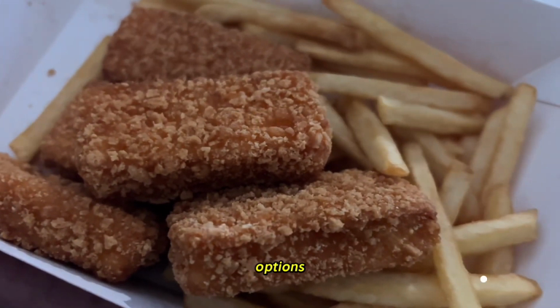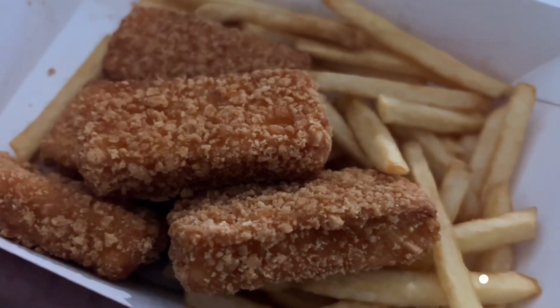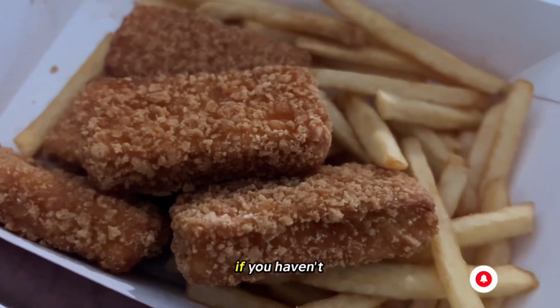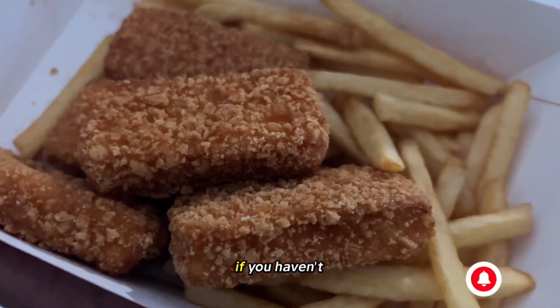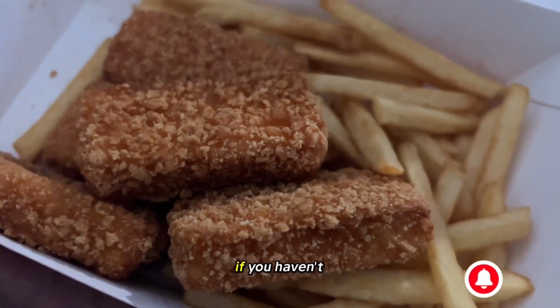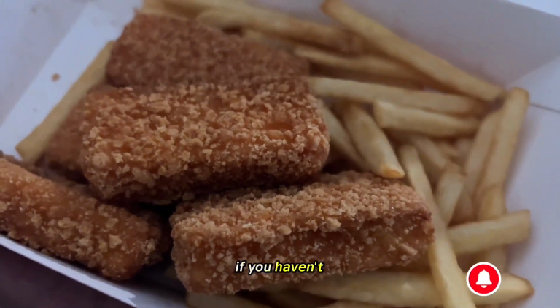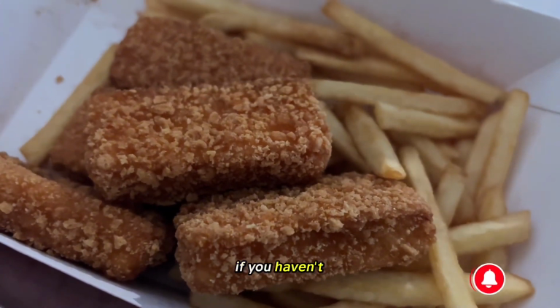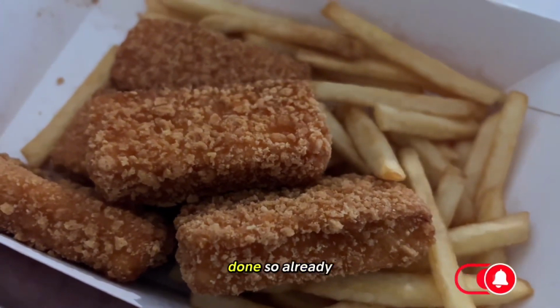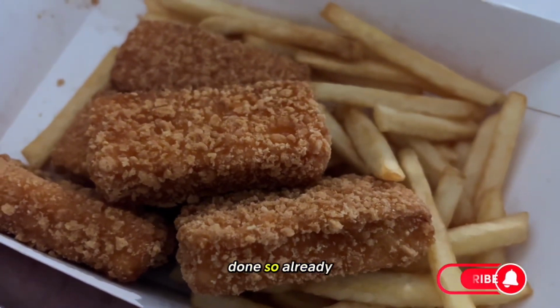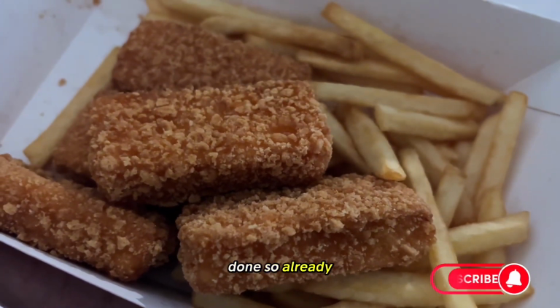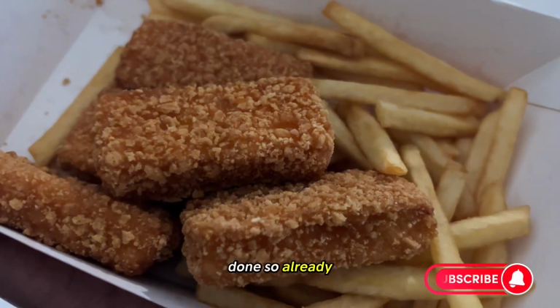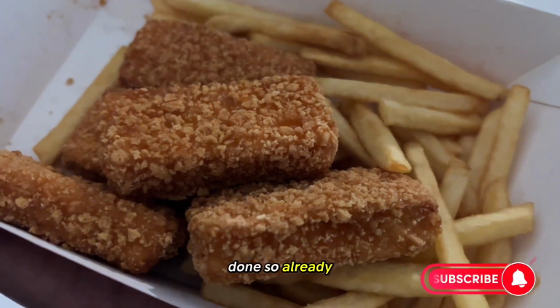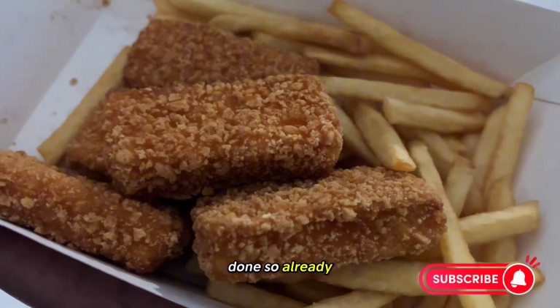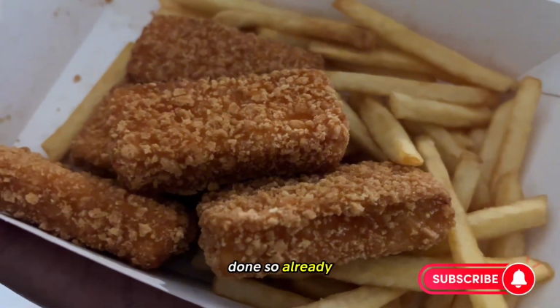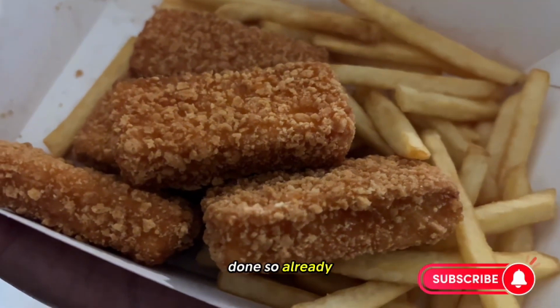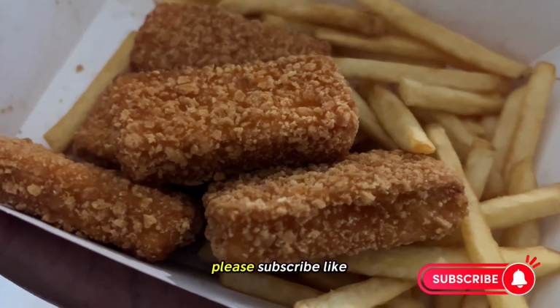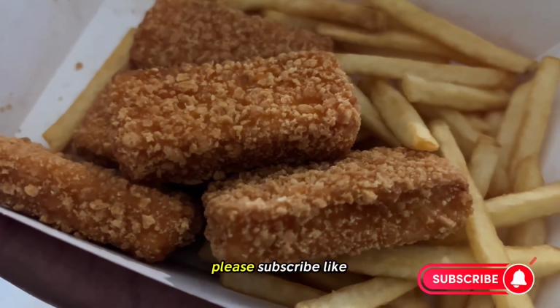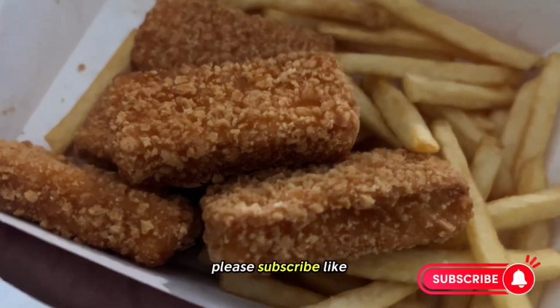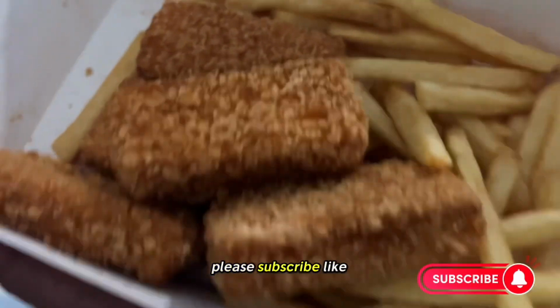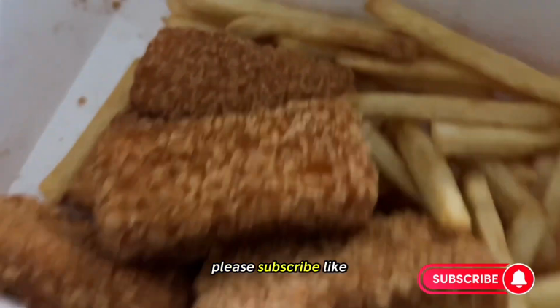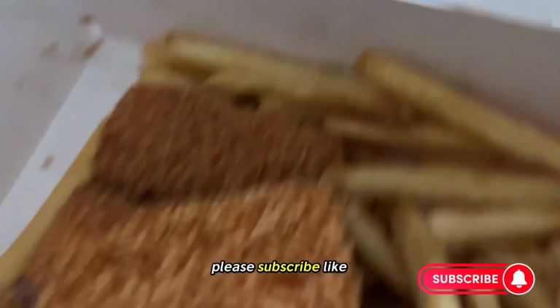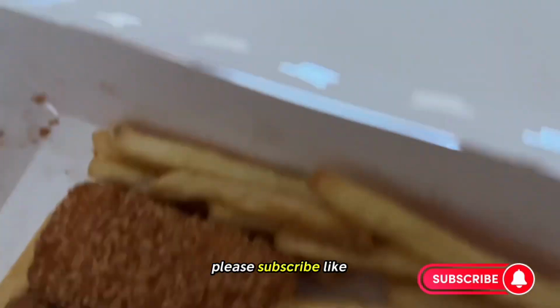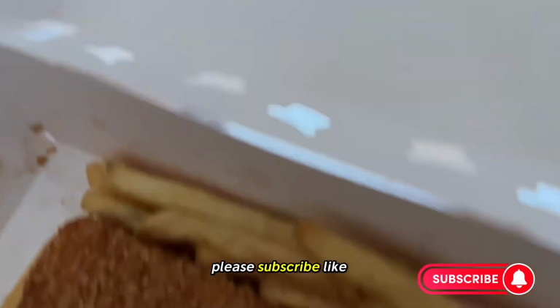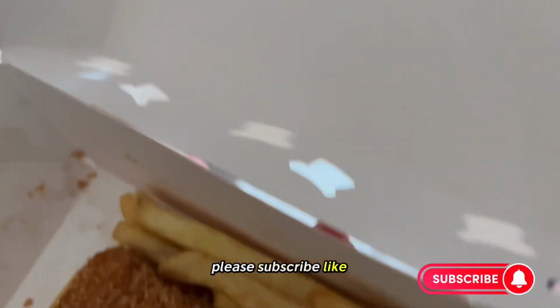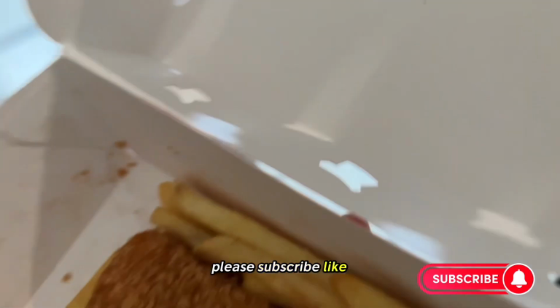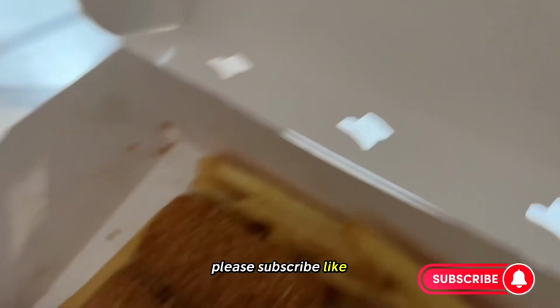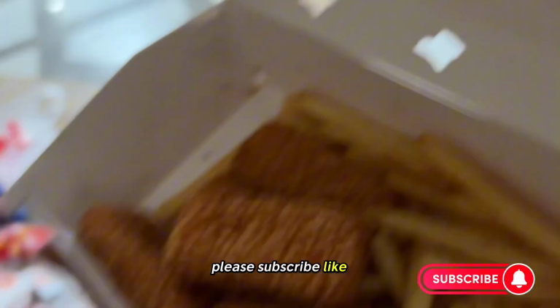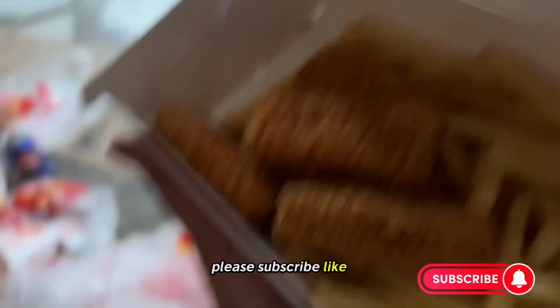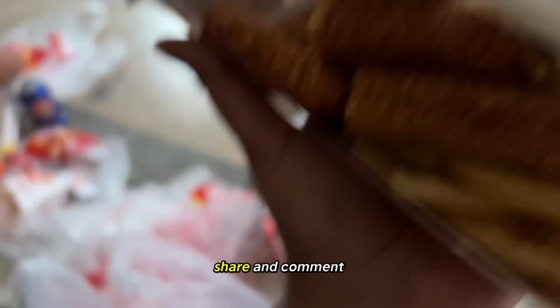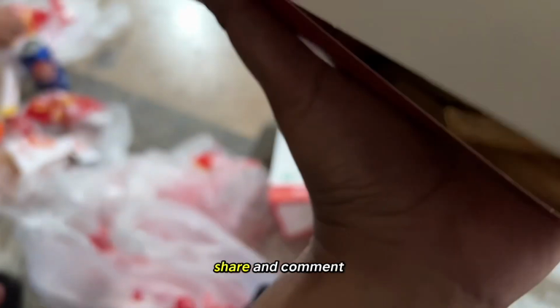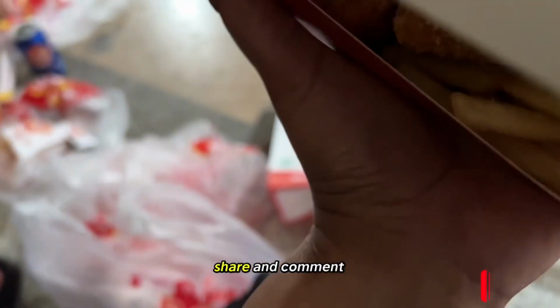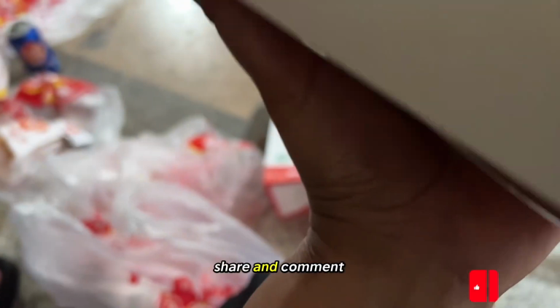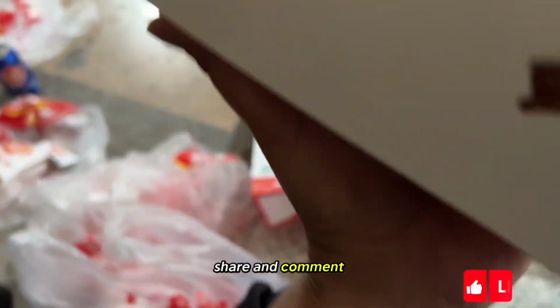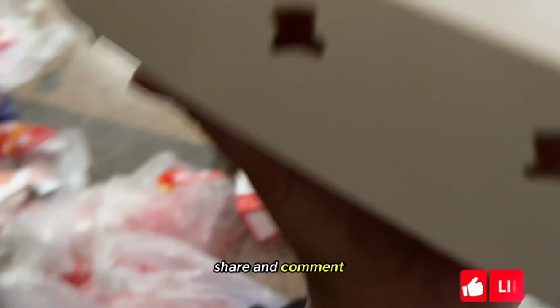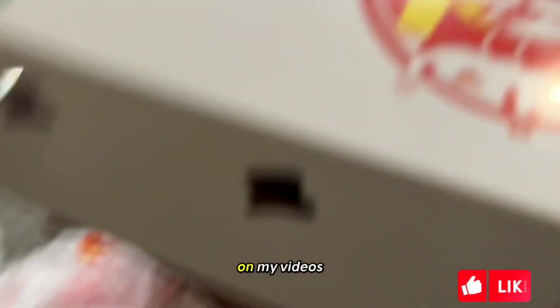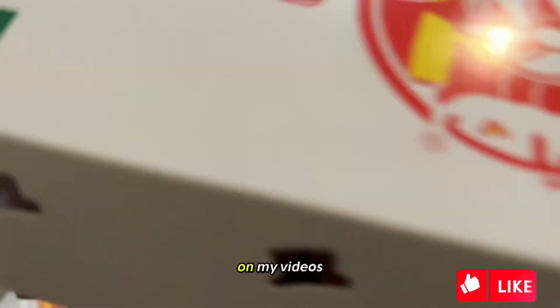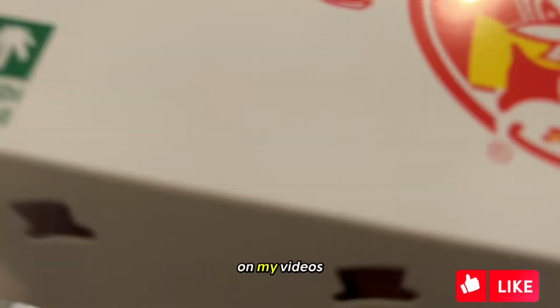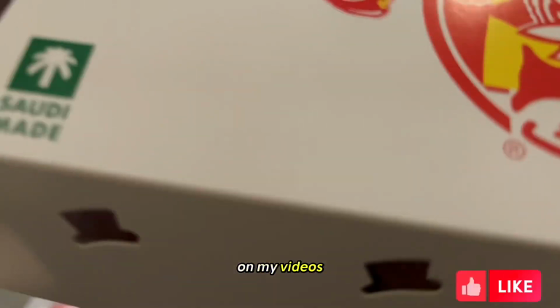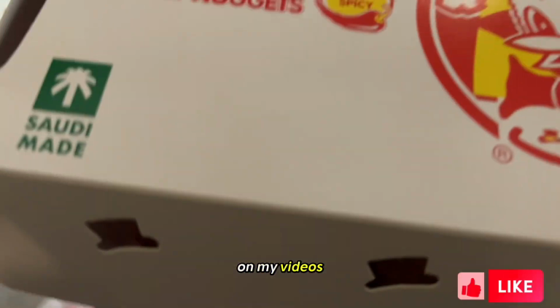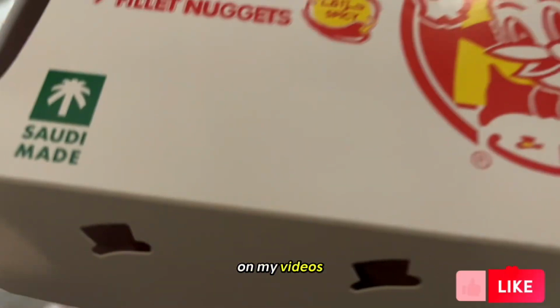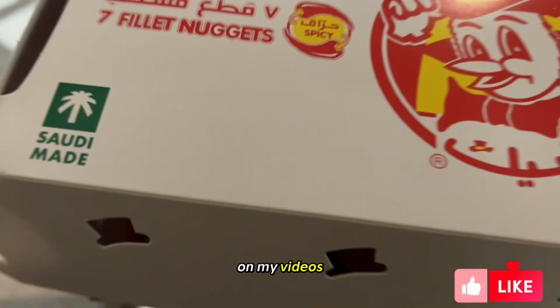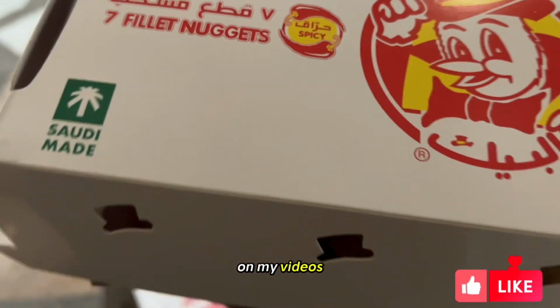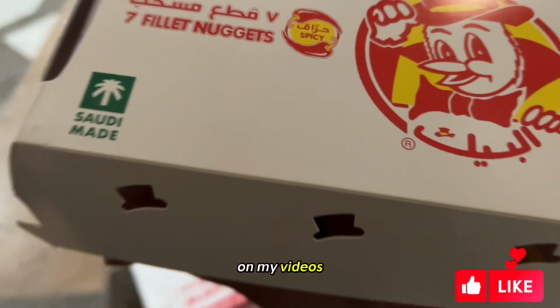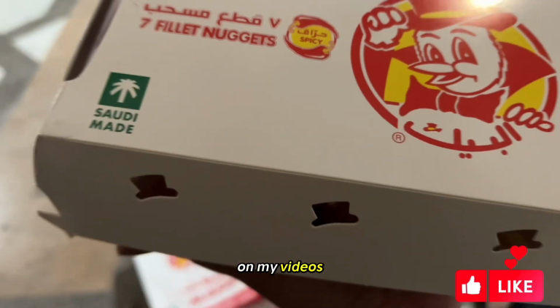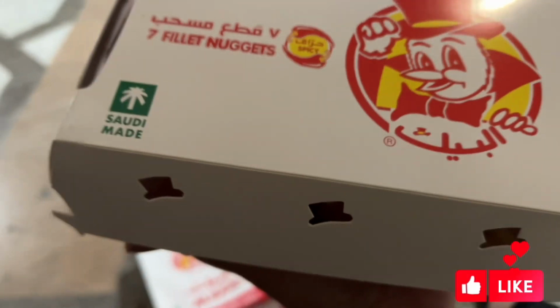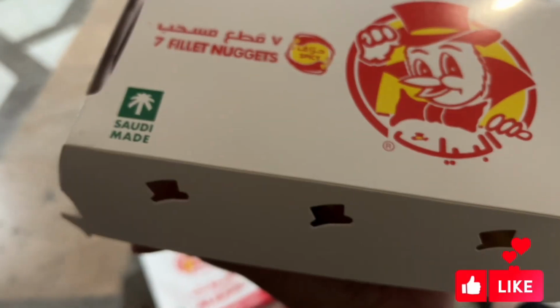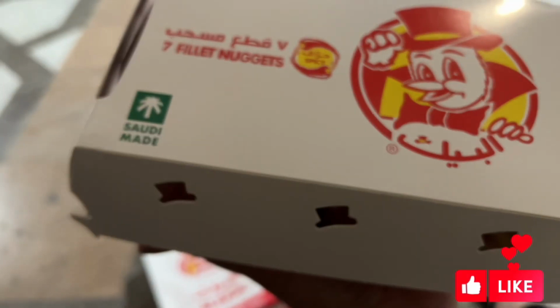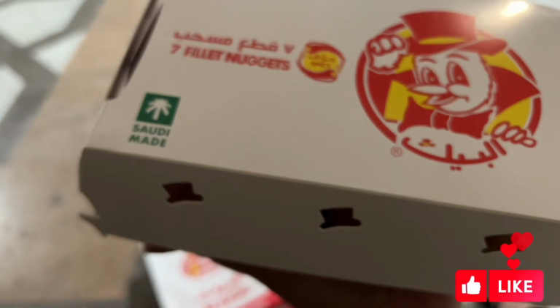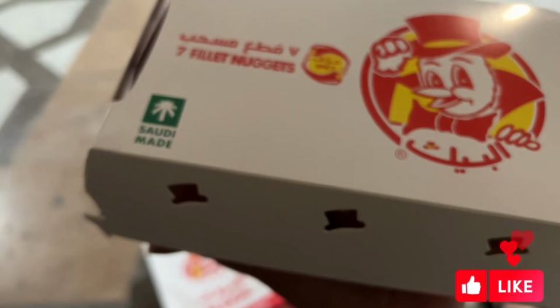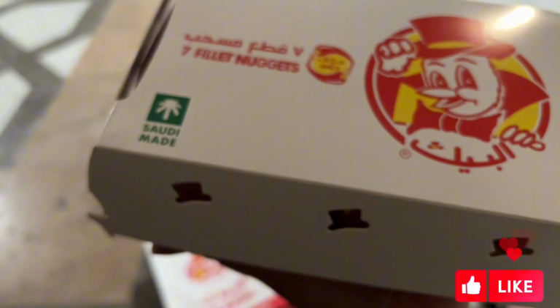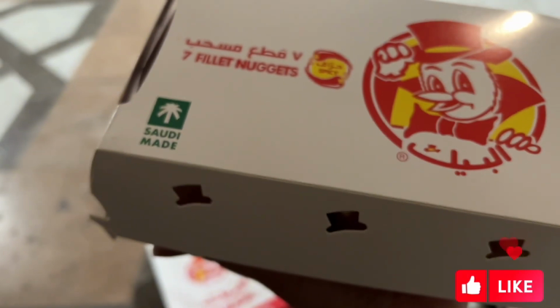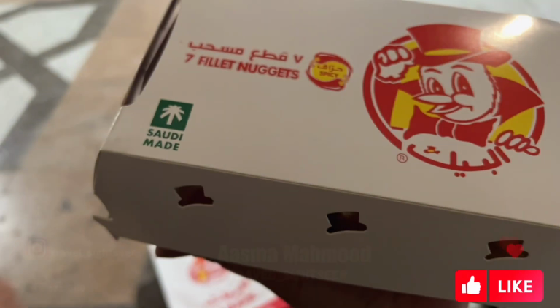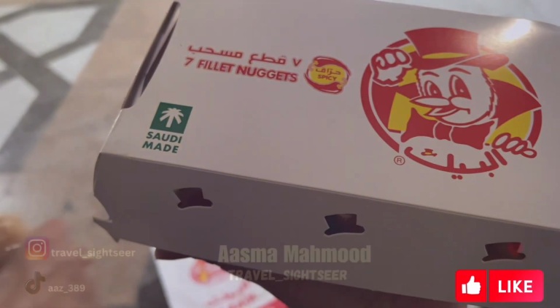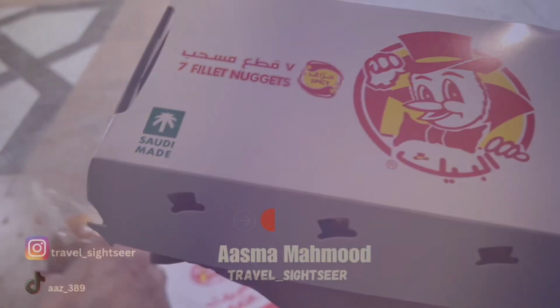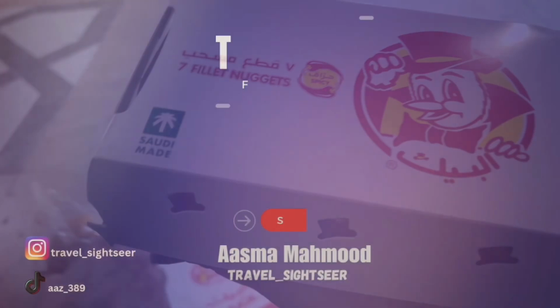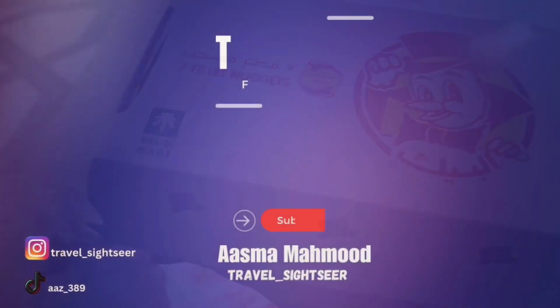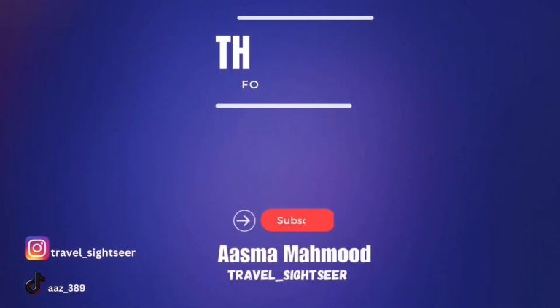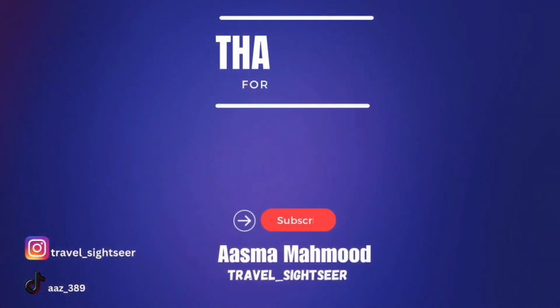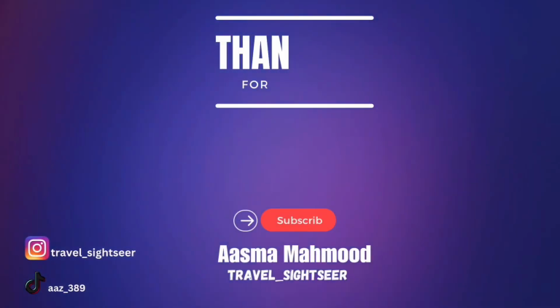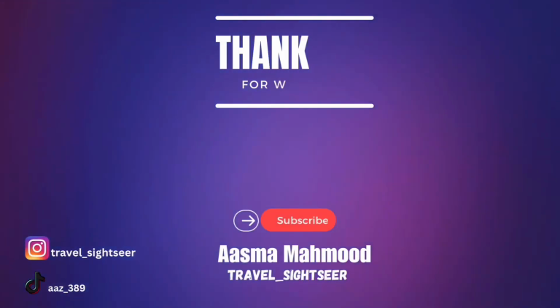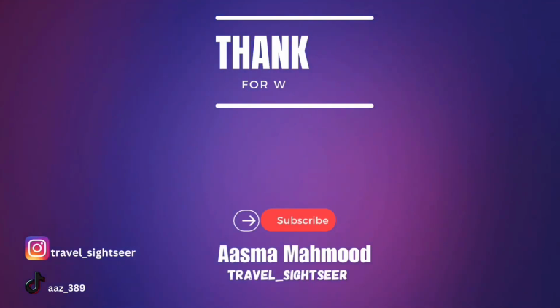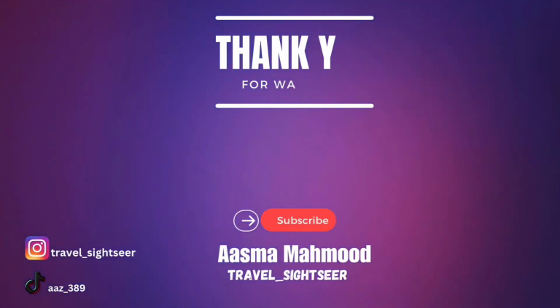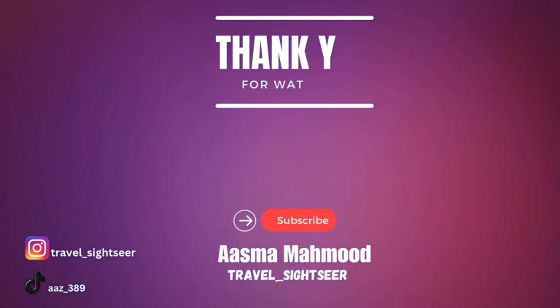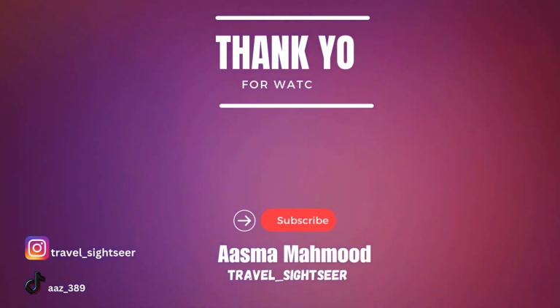If you haven't done so already, please subscribe, like, share, and comment on my videos, and I'll see you in the next vlog. Thank you for watching.